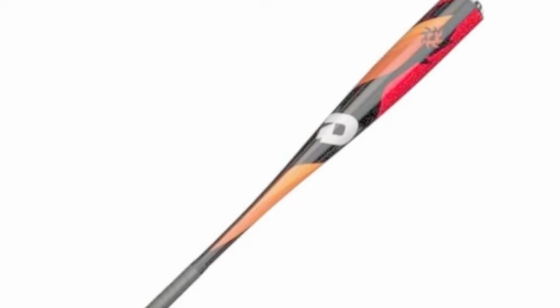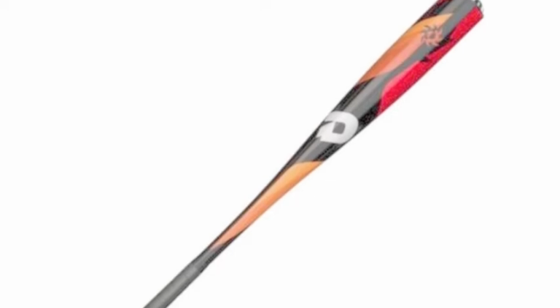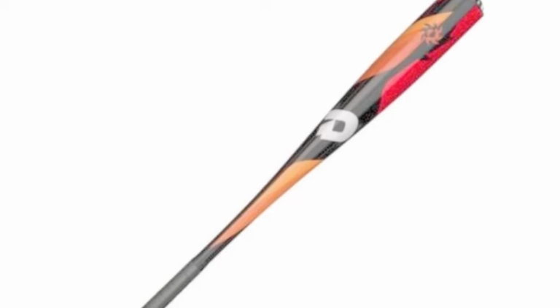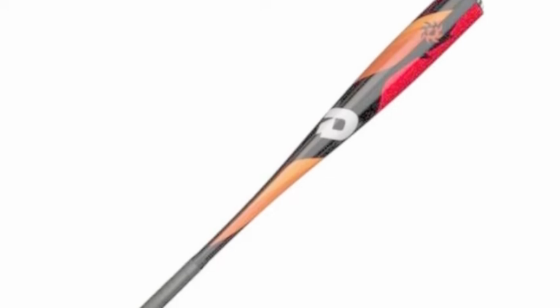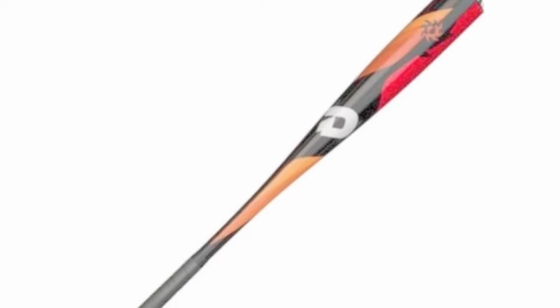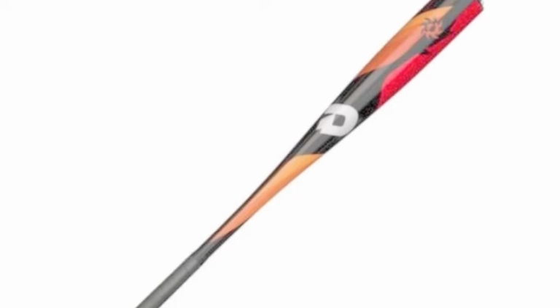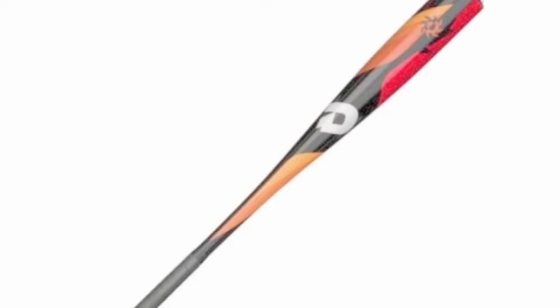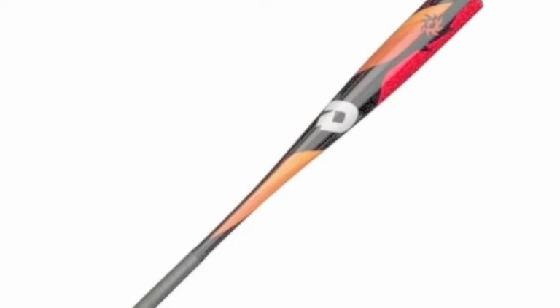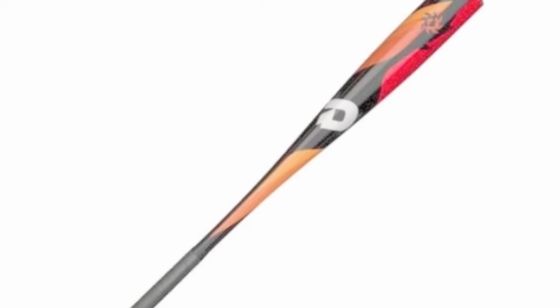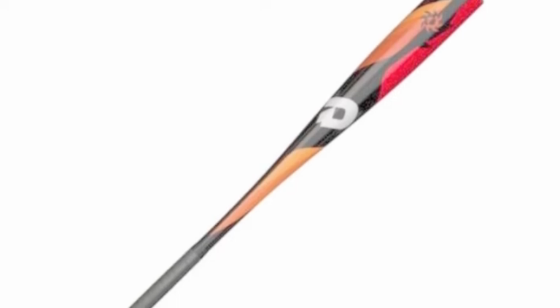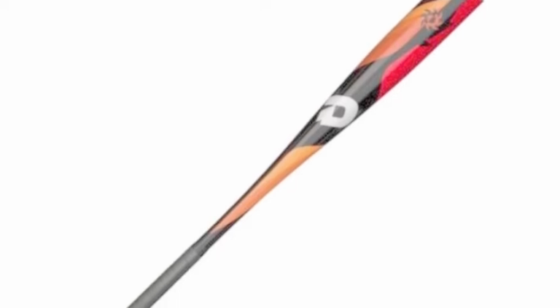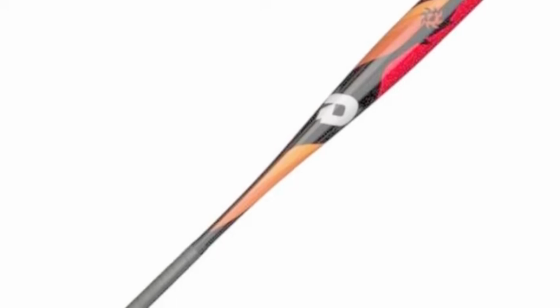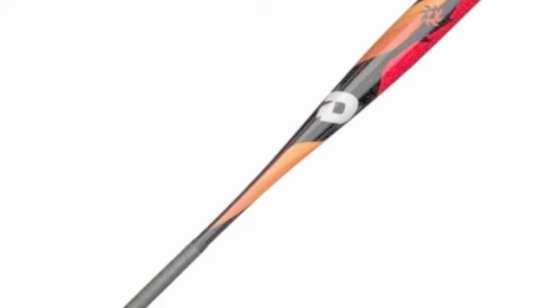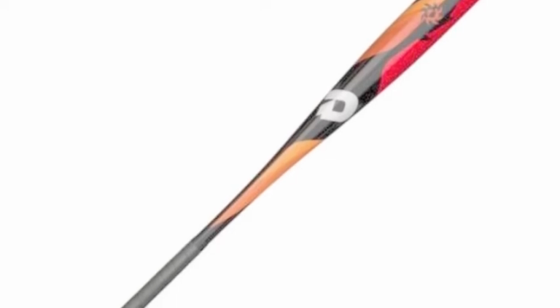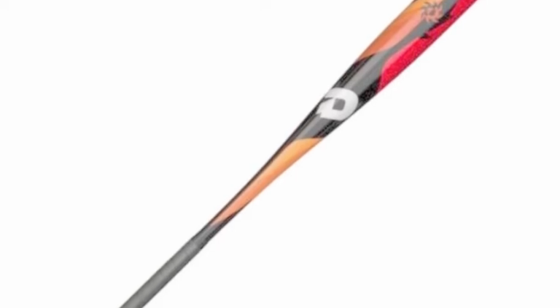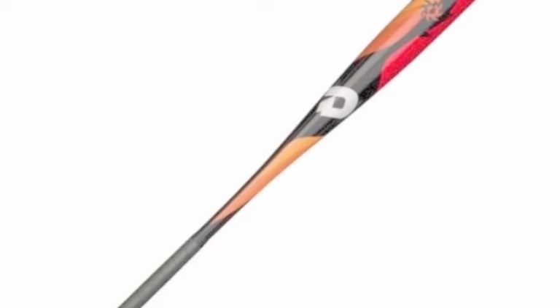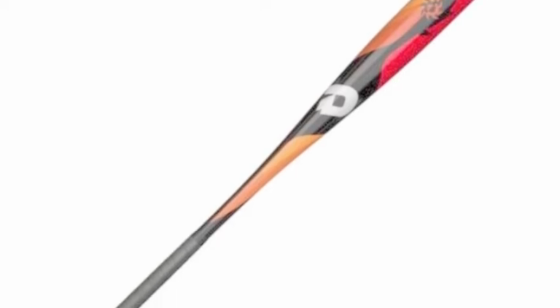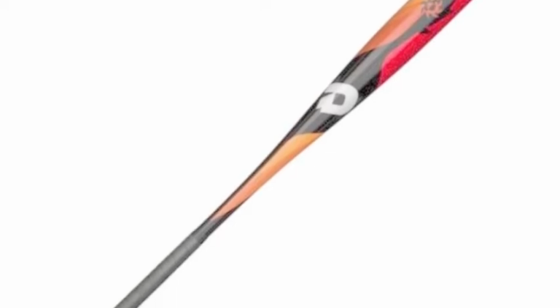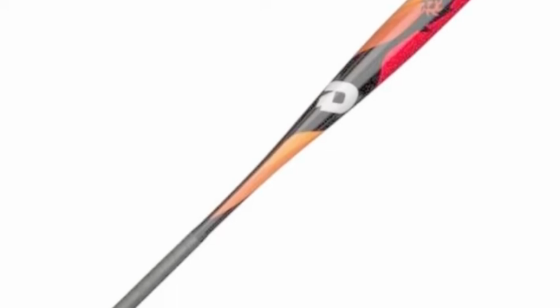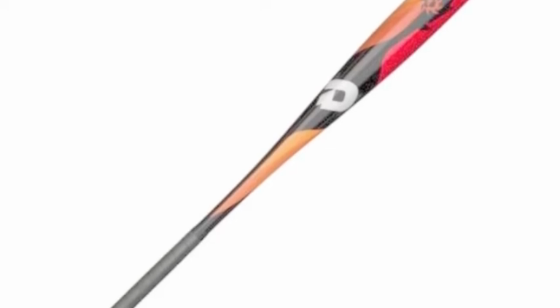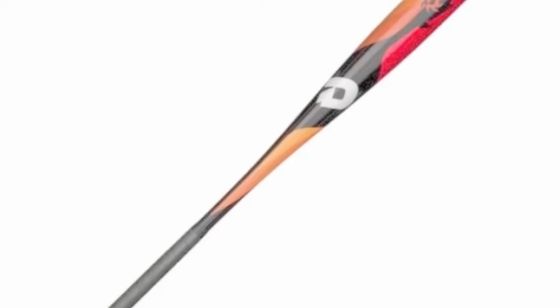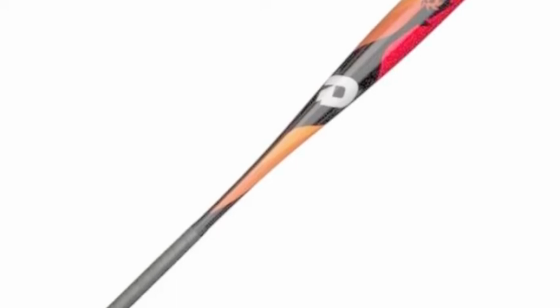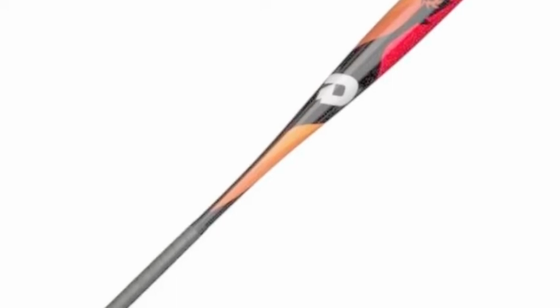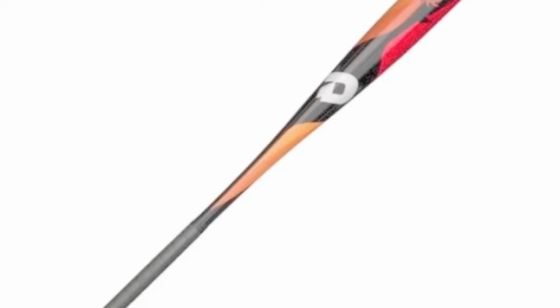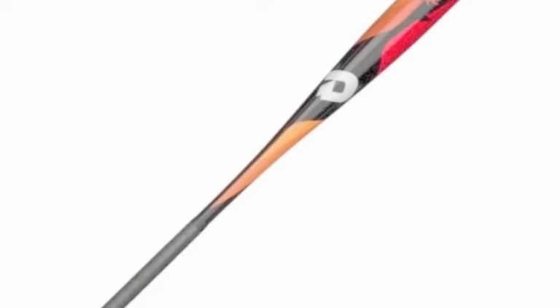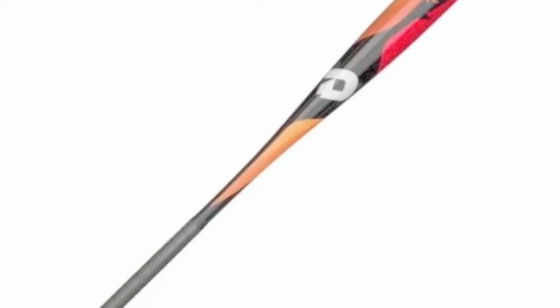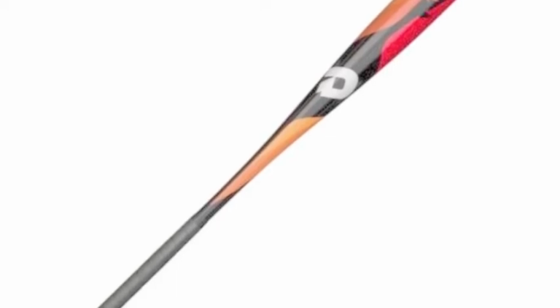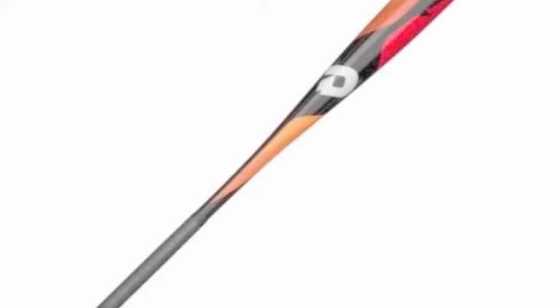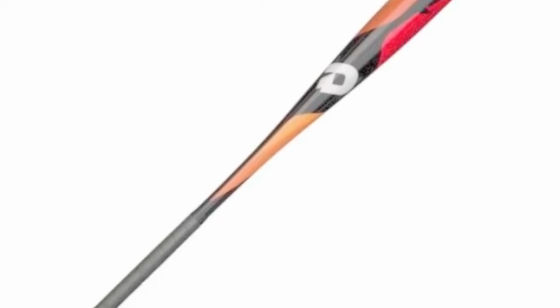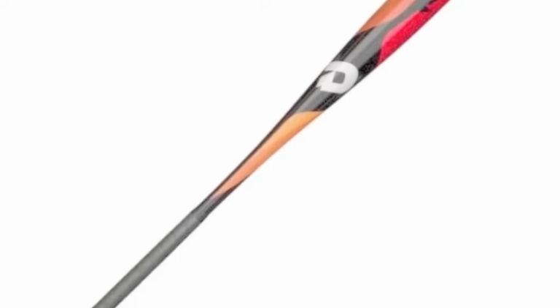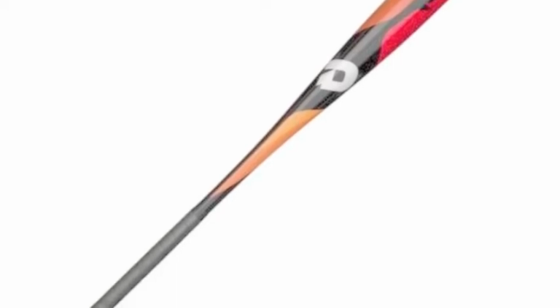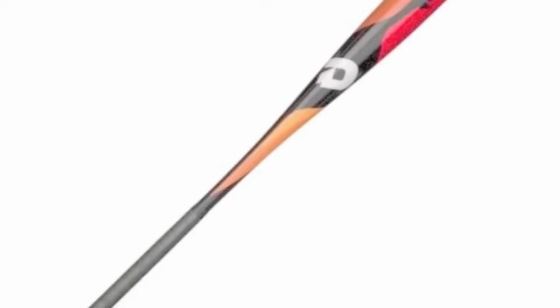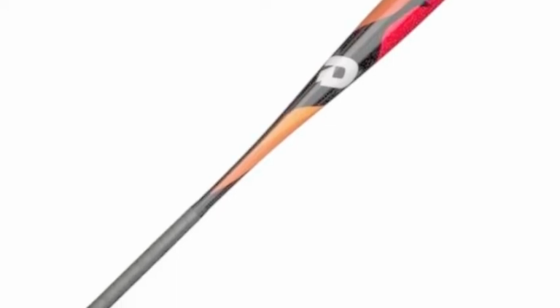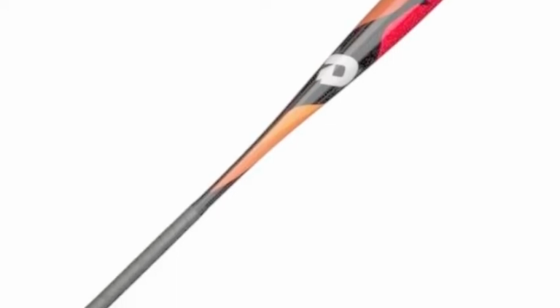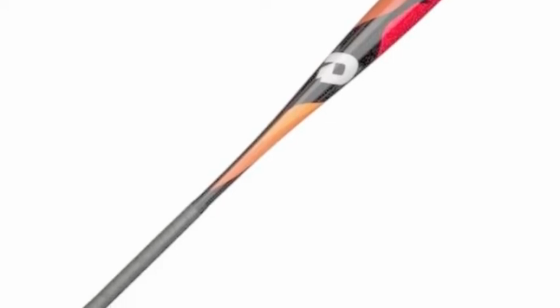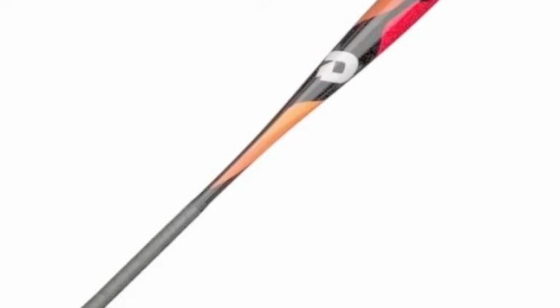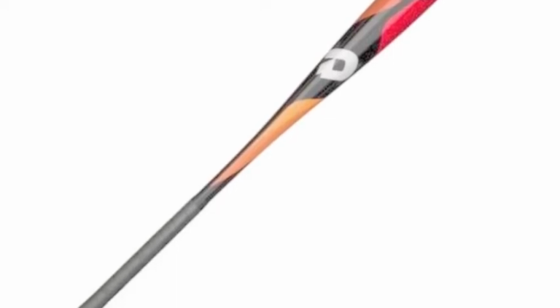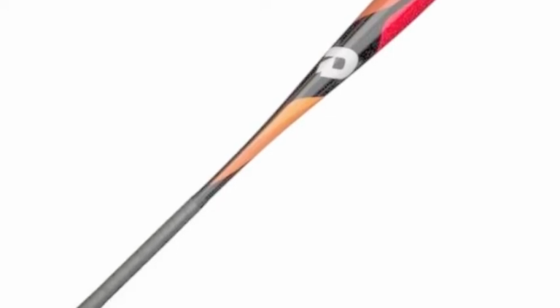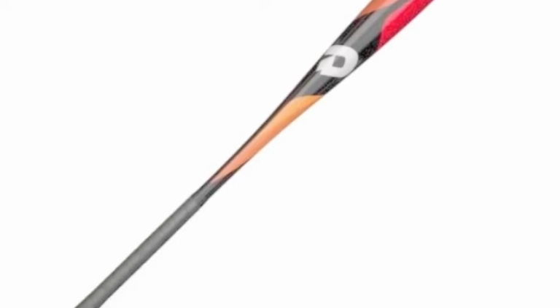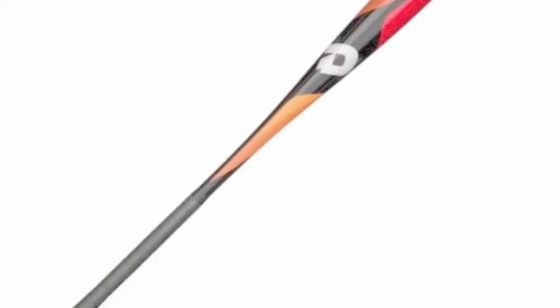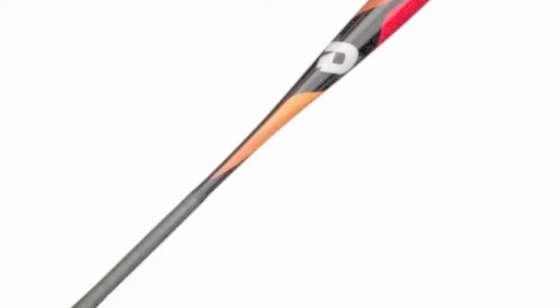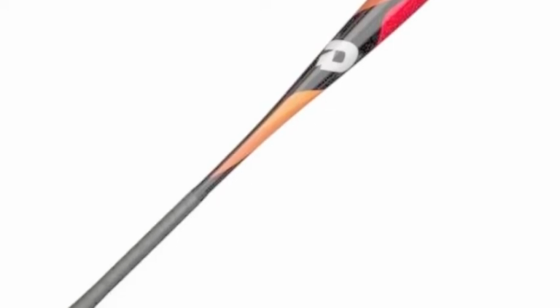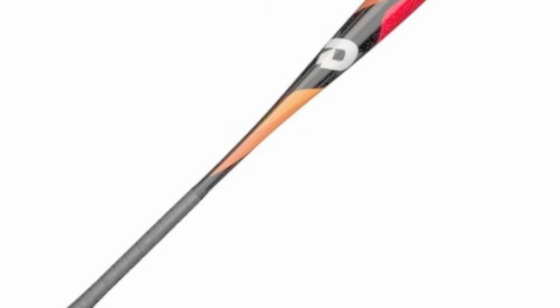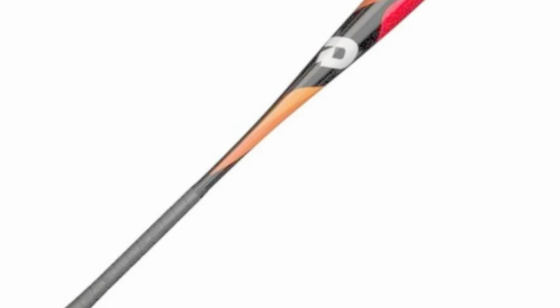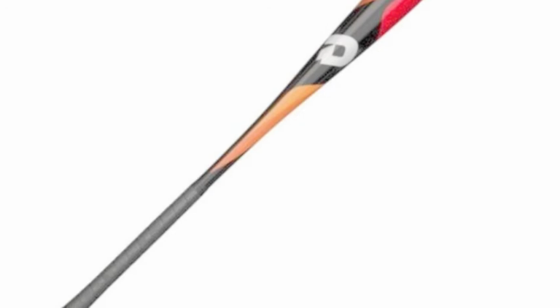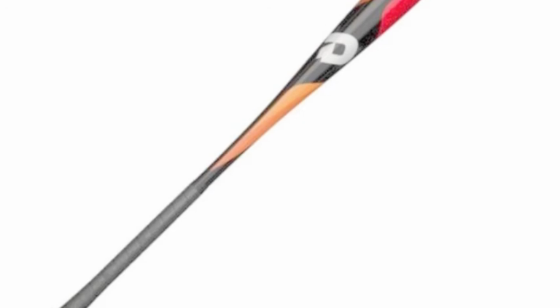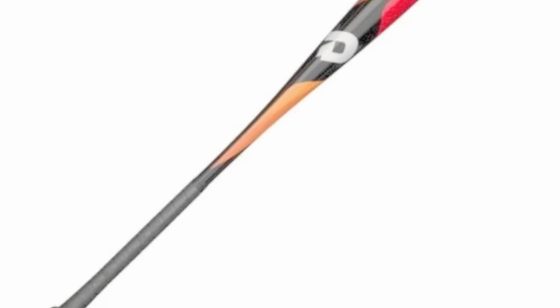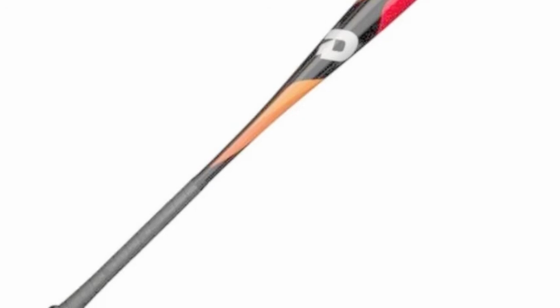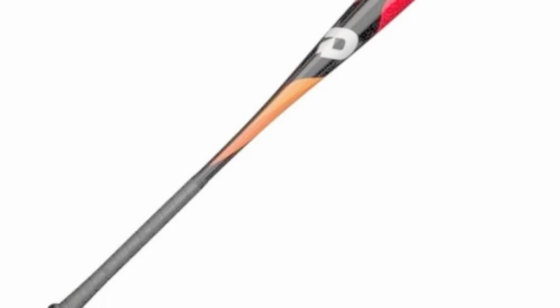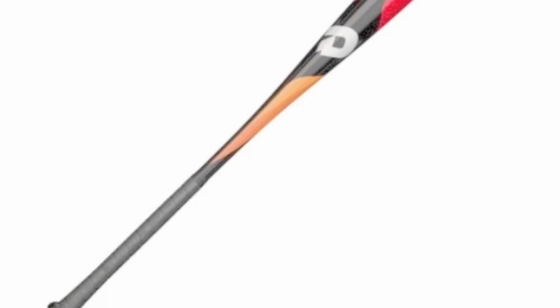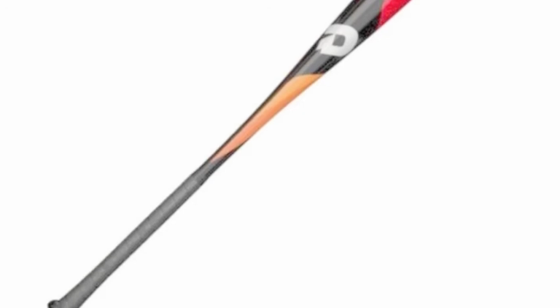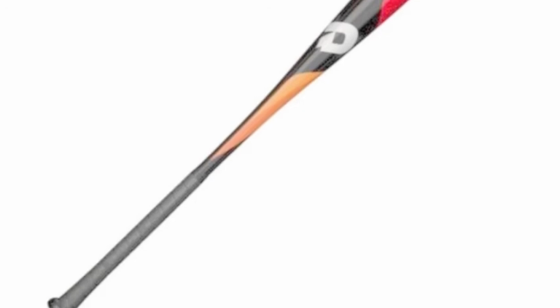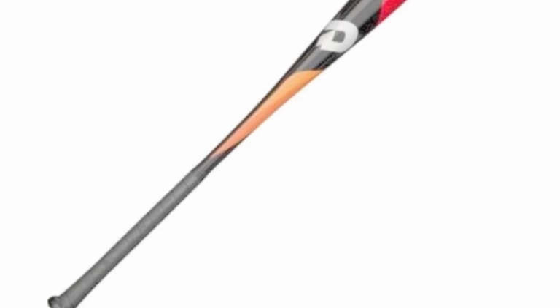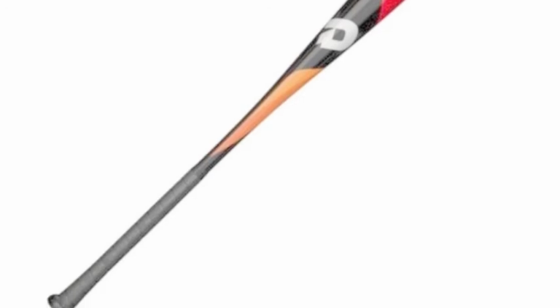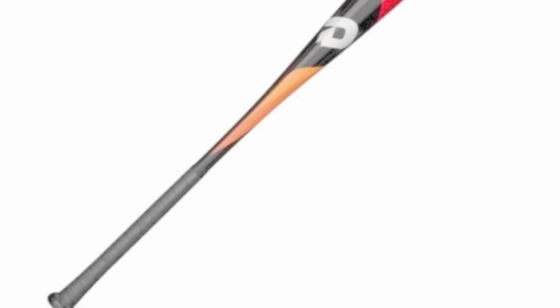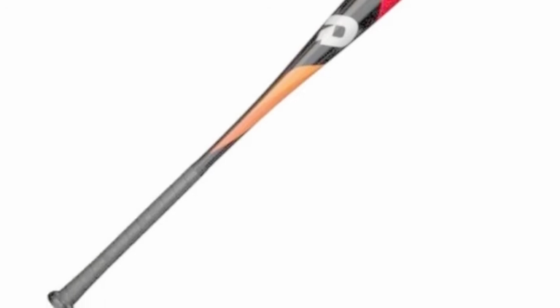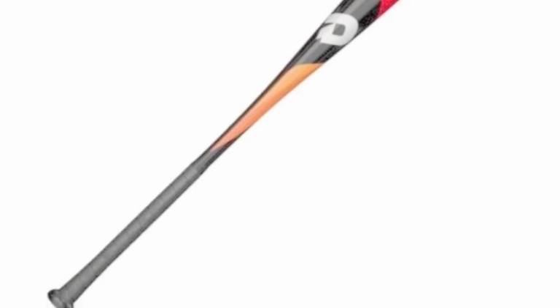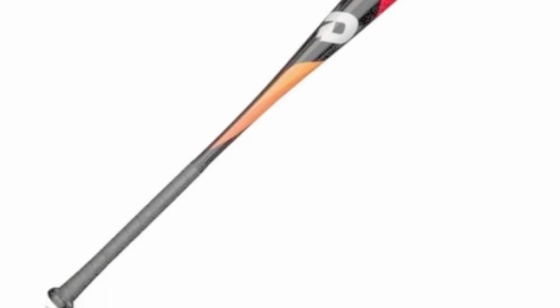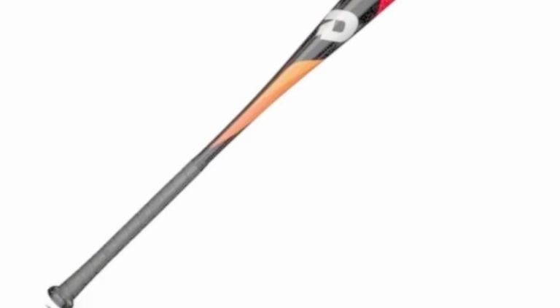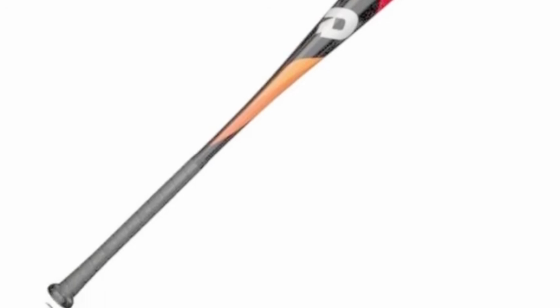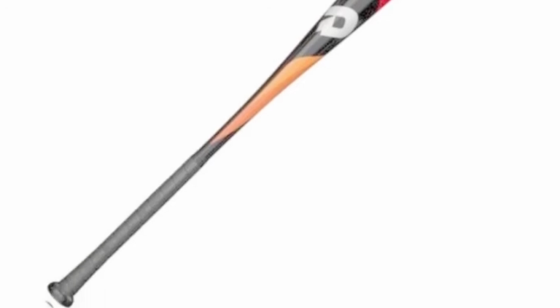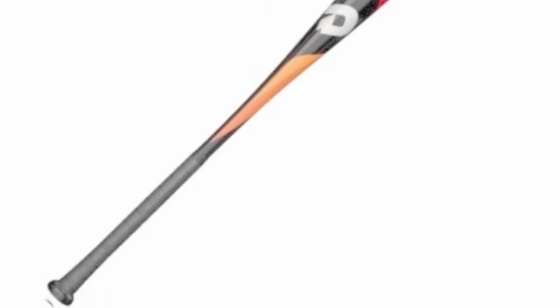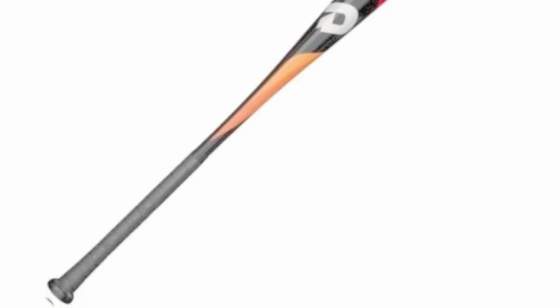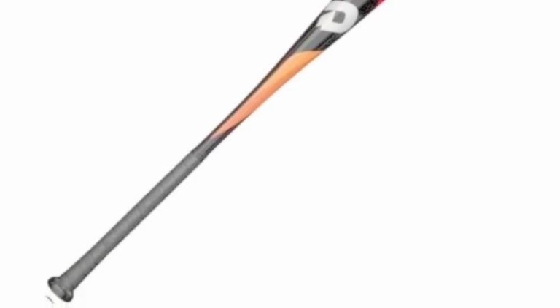This bat comes in sizes from 29 inches to 32 inches and has a barrel size of 2 3/4 inches.